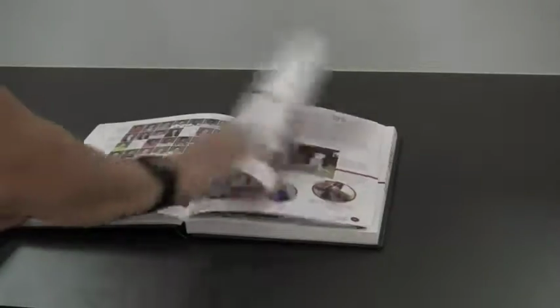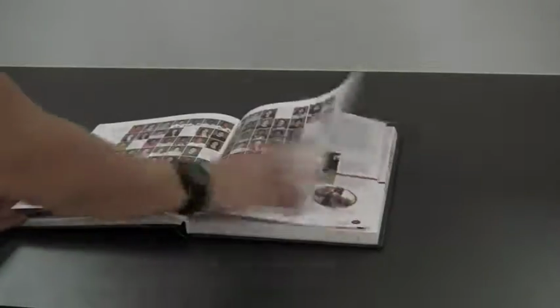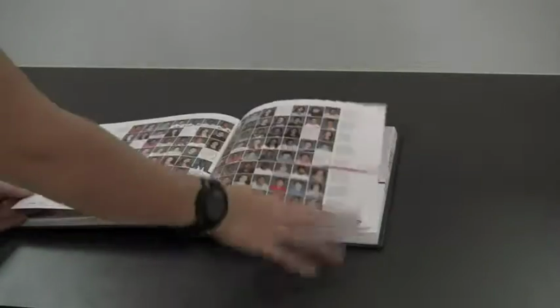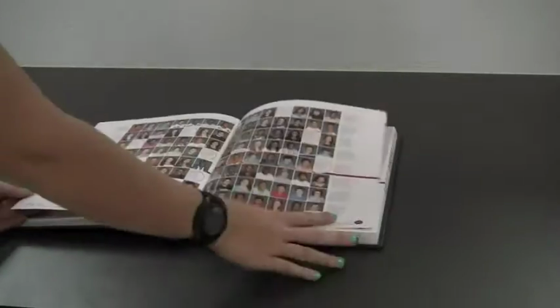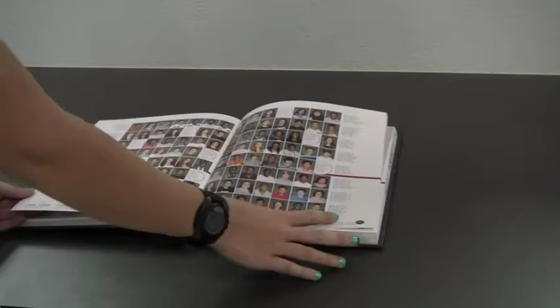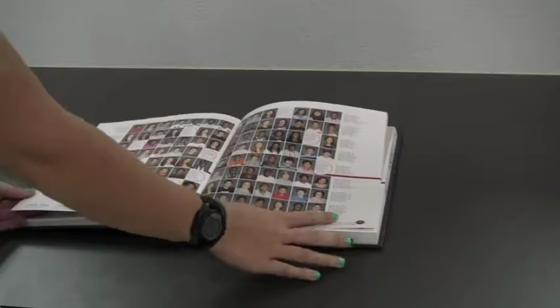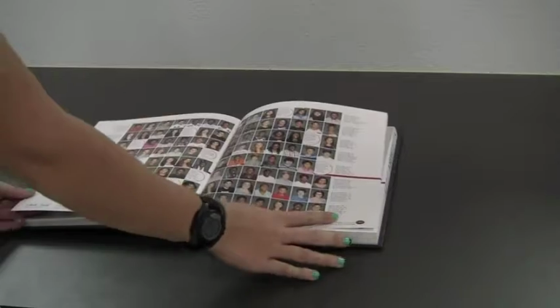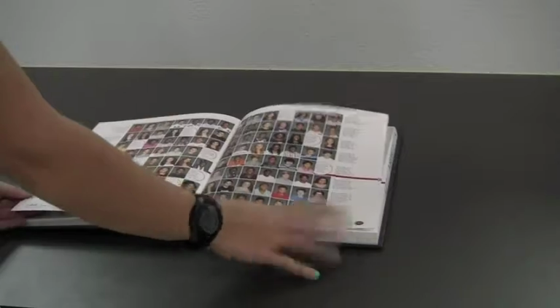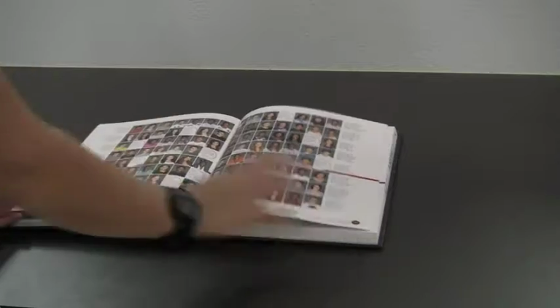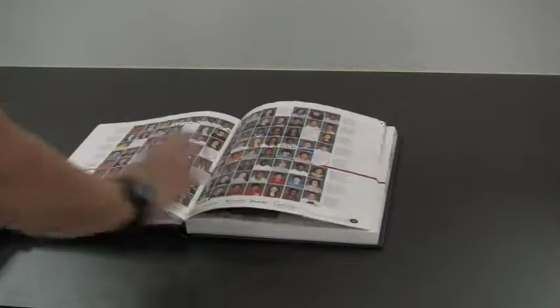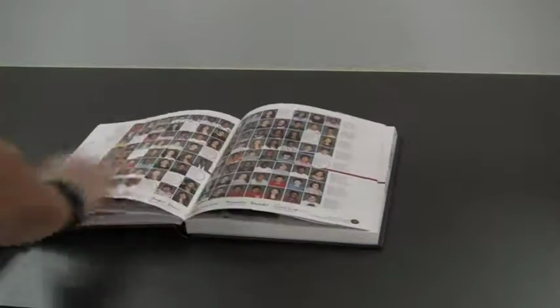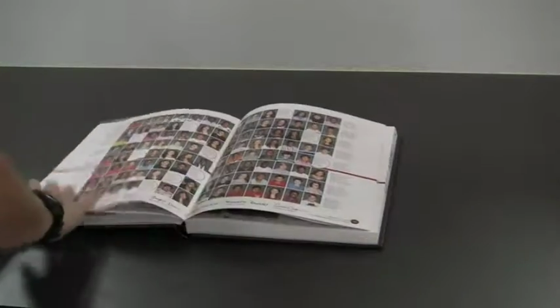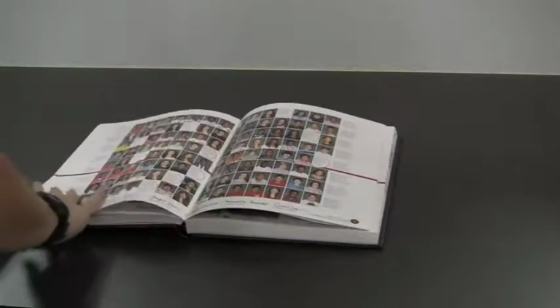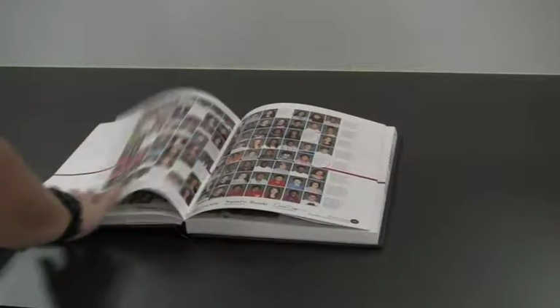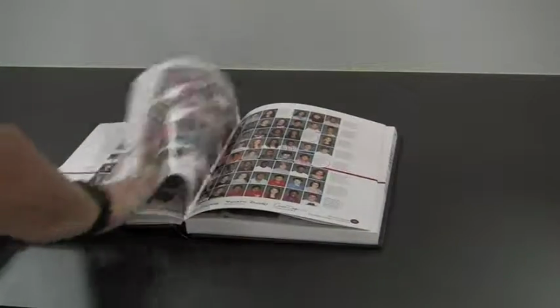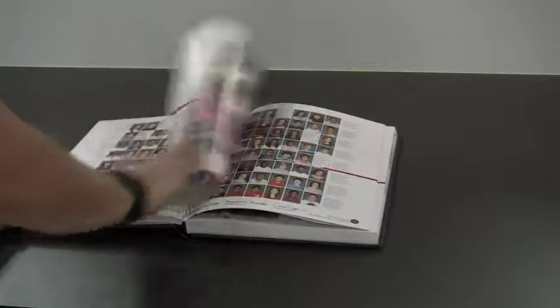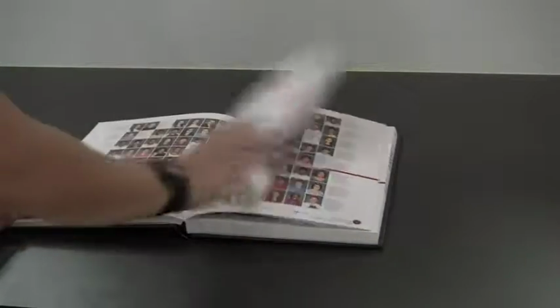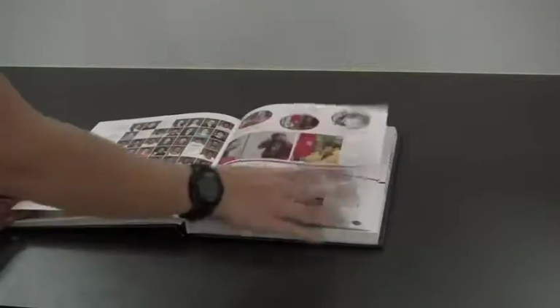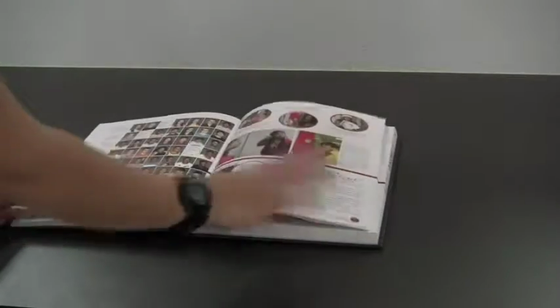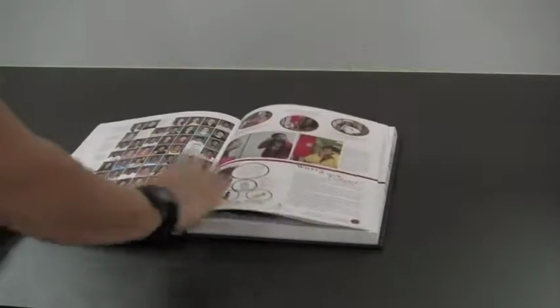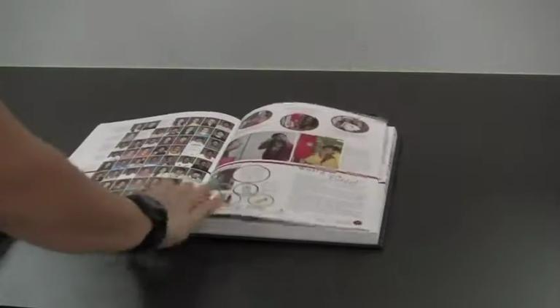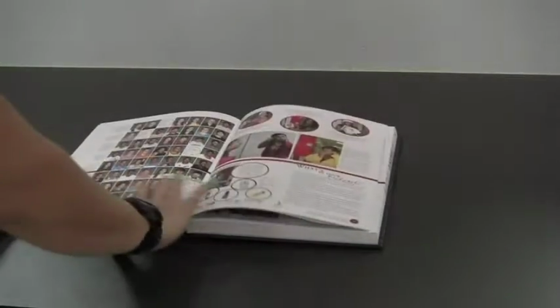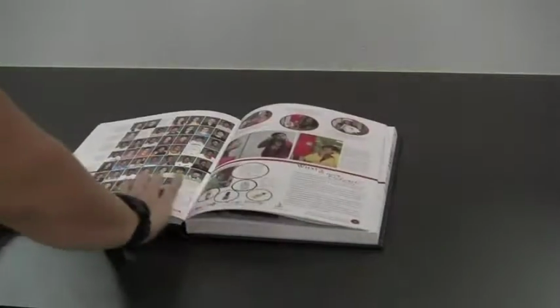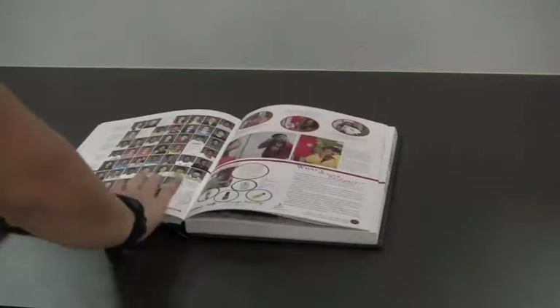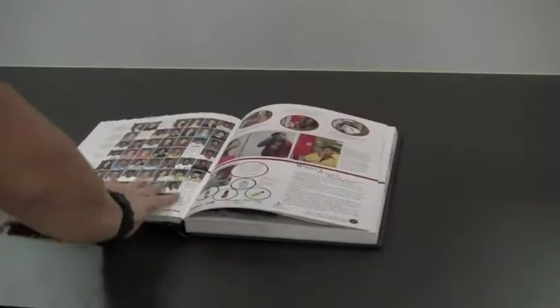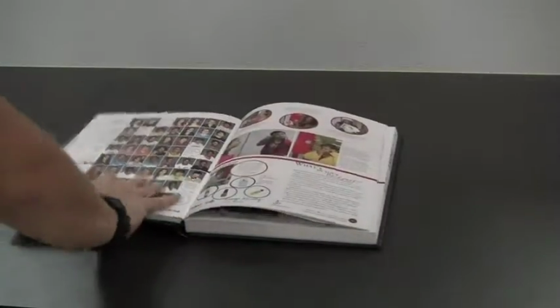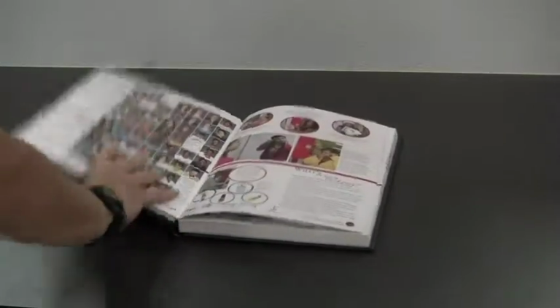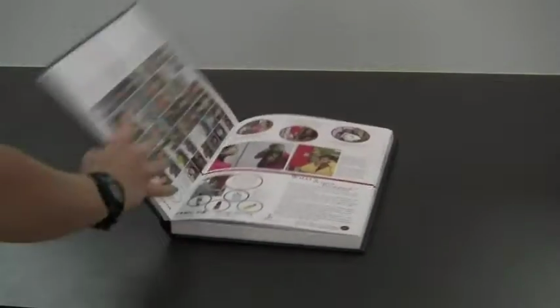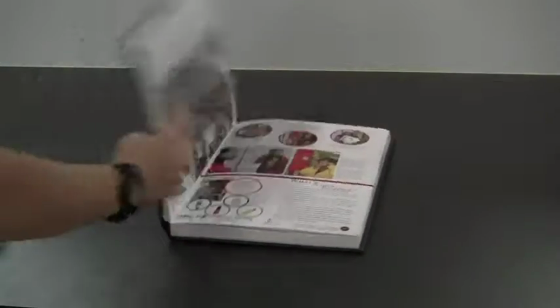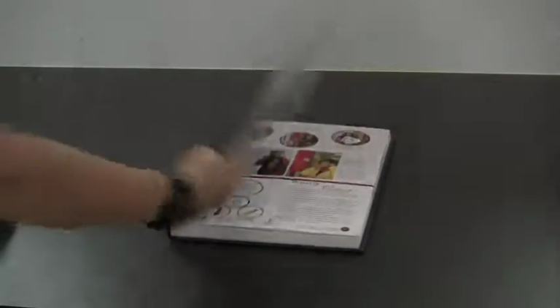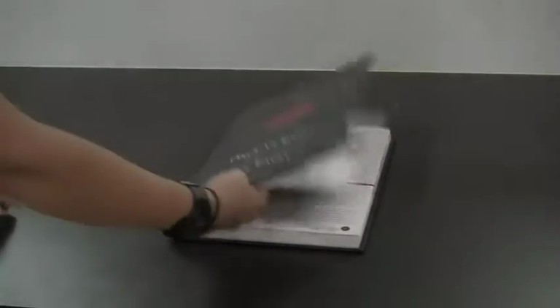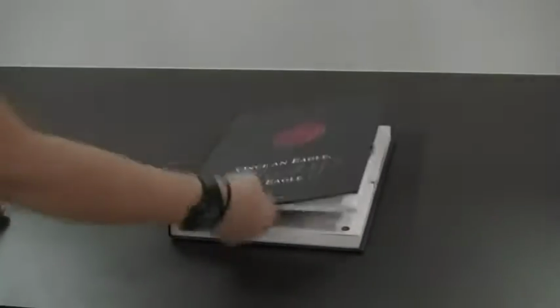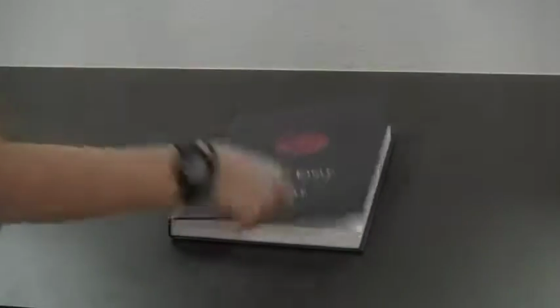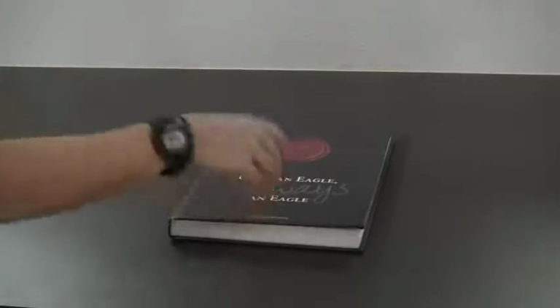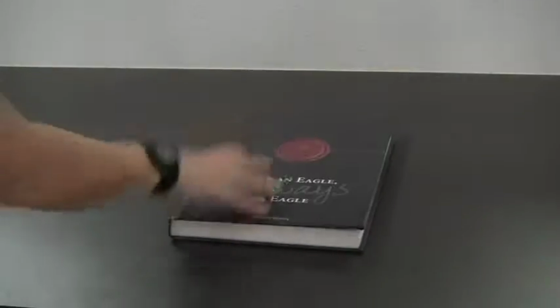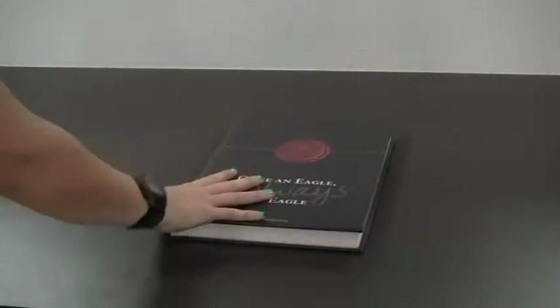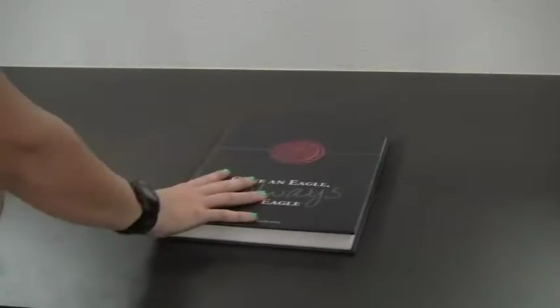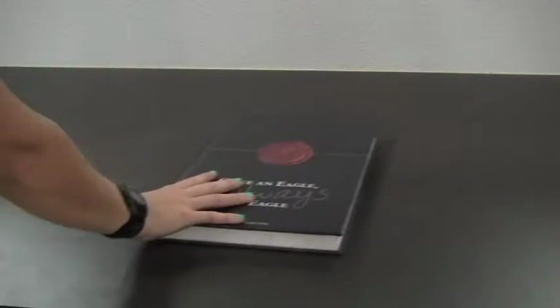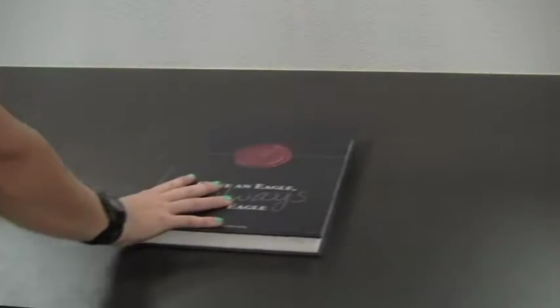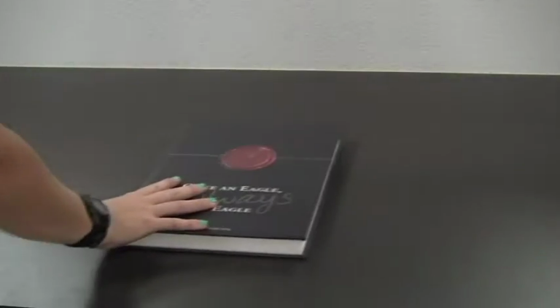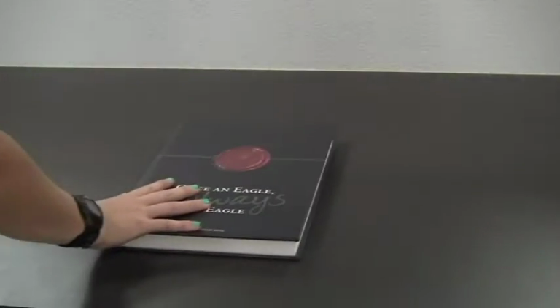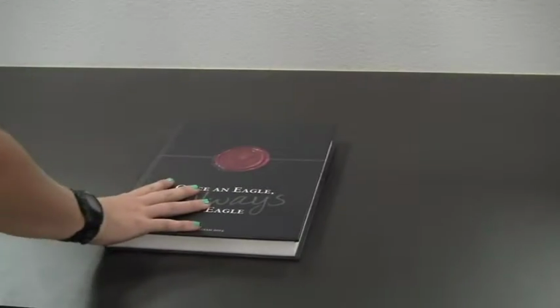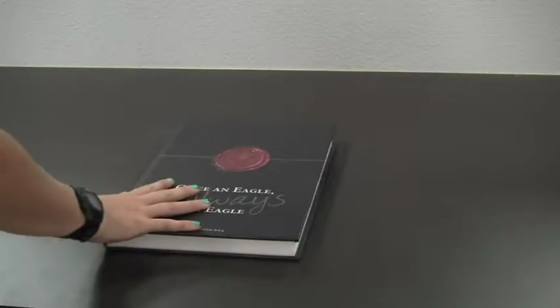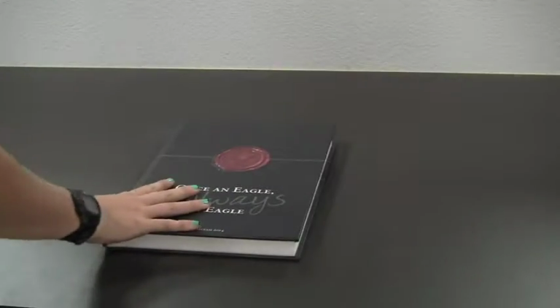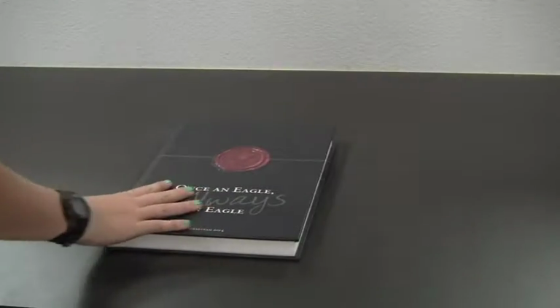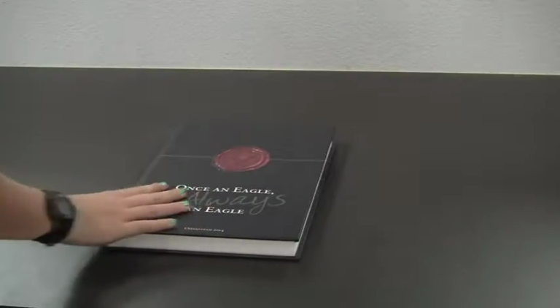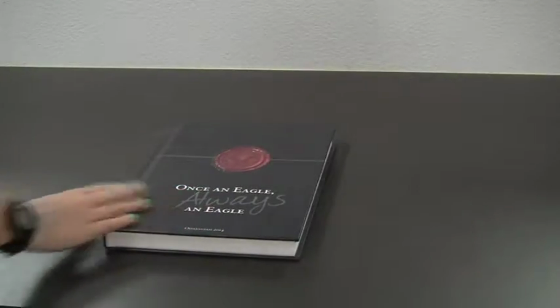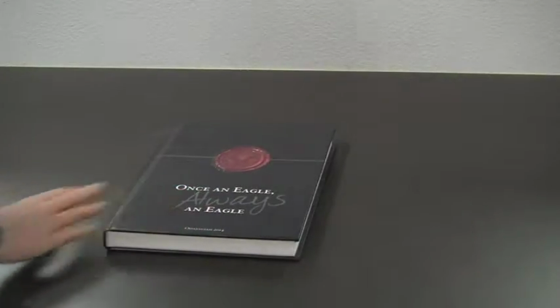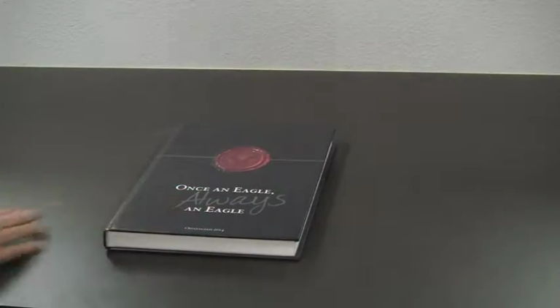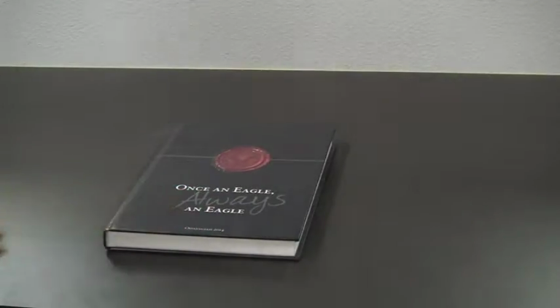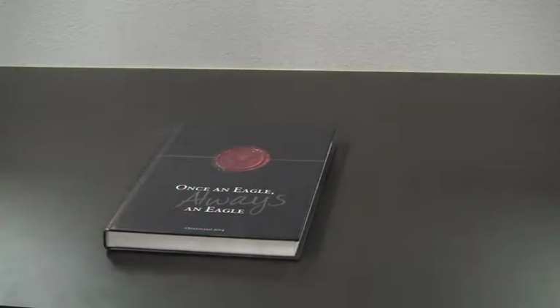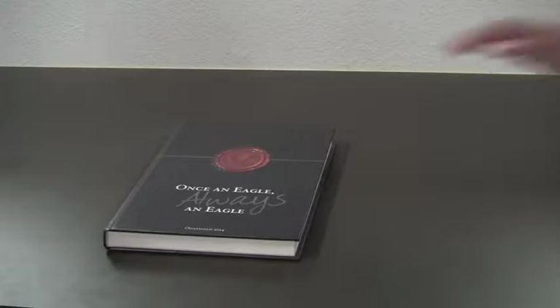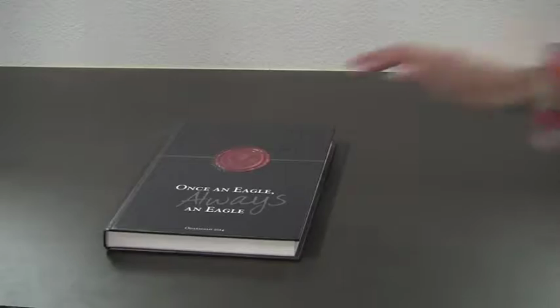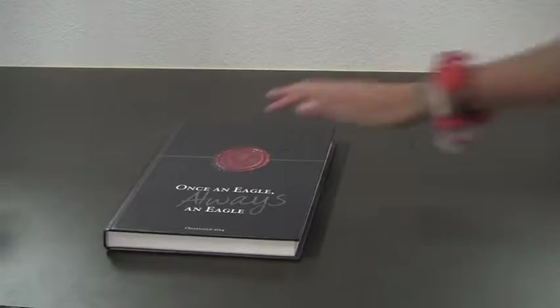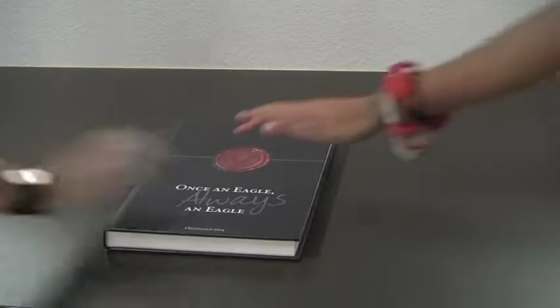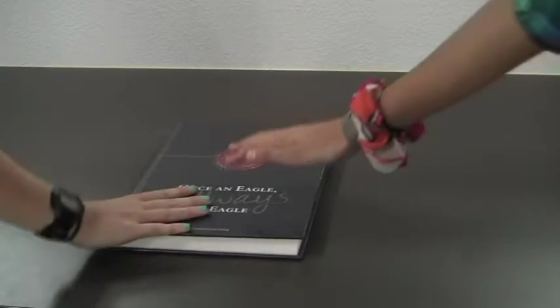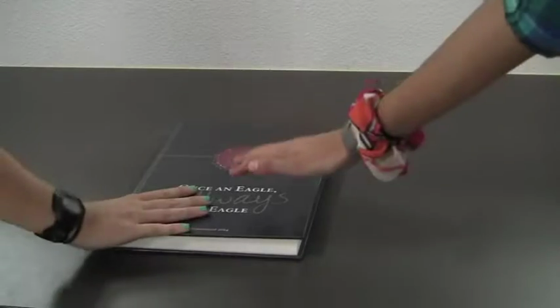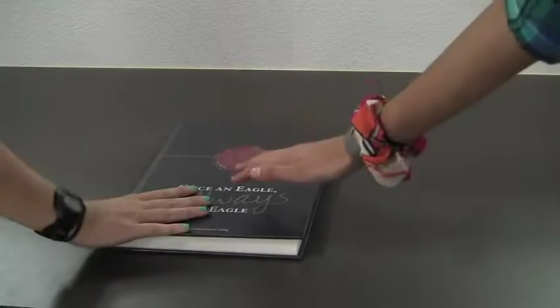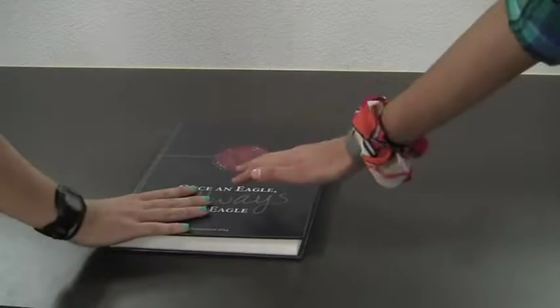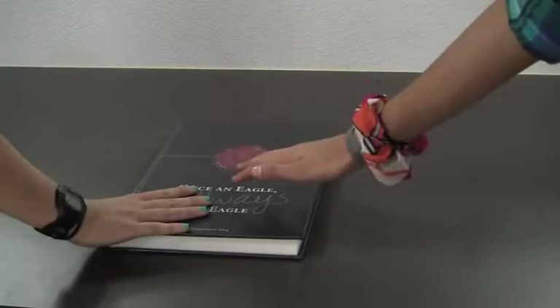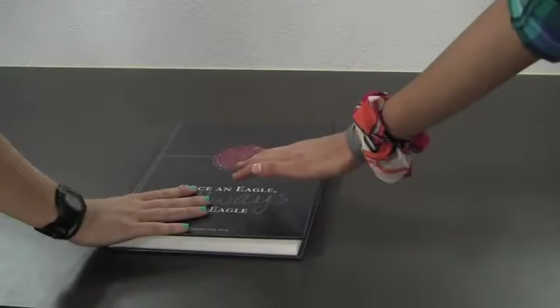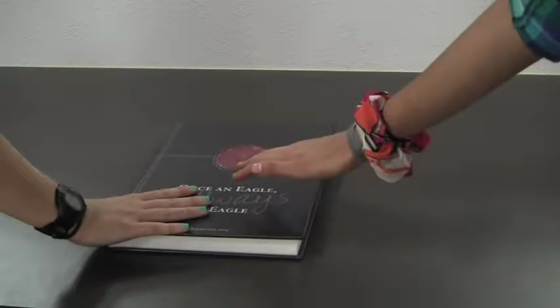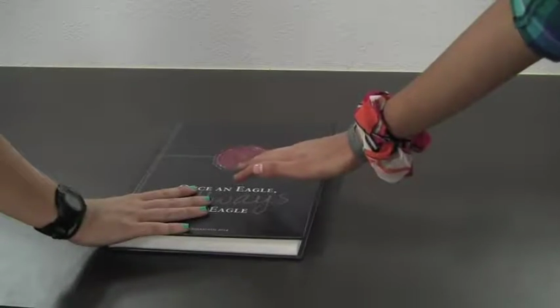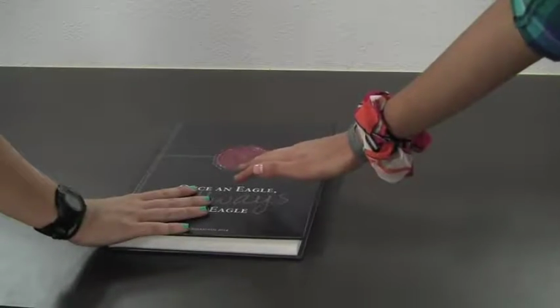Memories of your high school year and friends are all protected with a voice-activated password security. Don't touch my book.